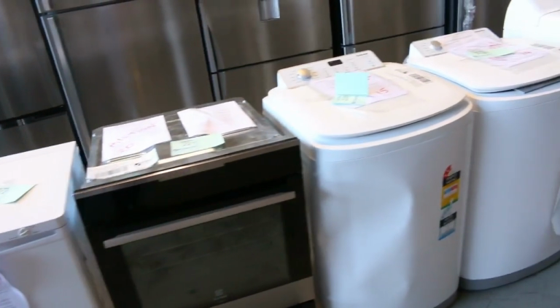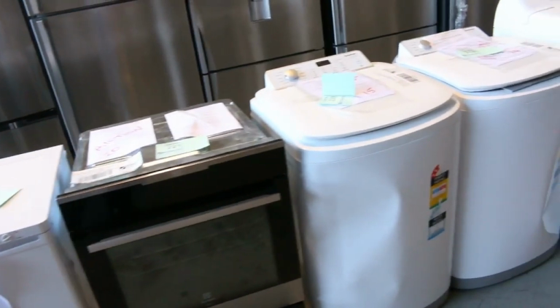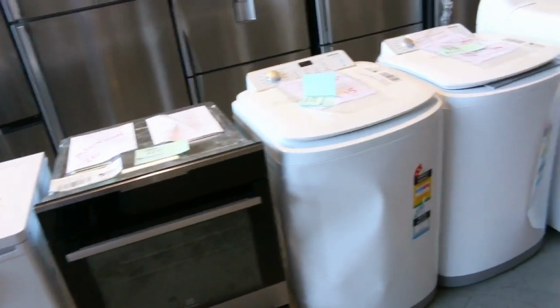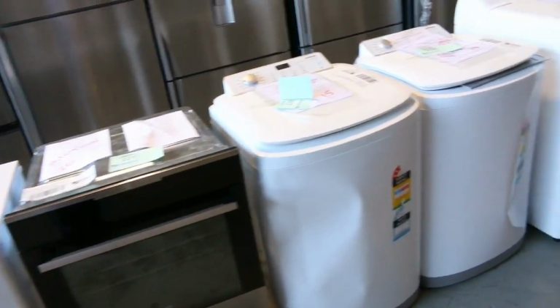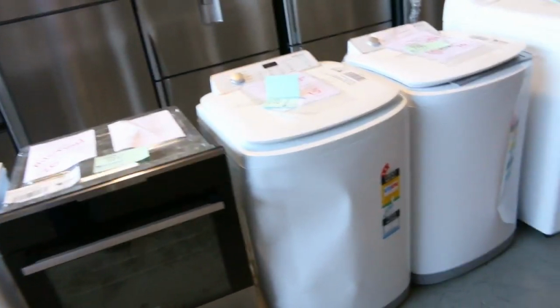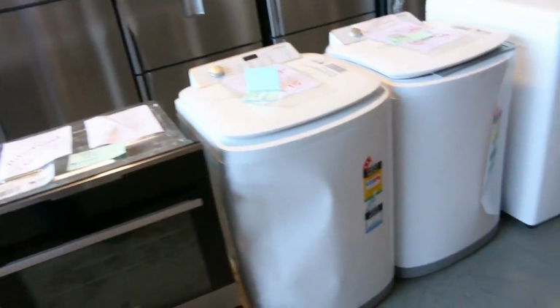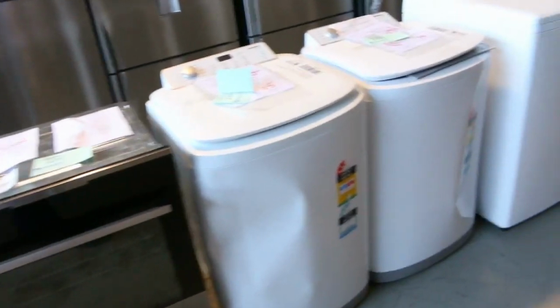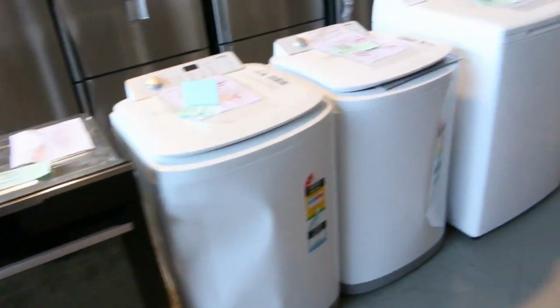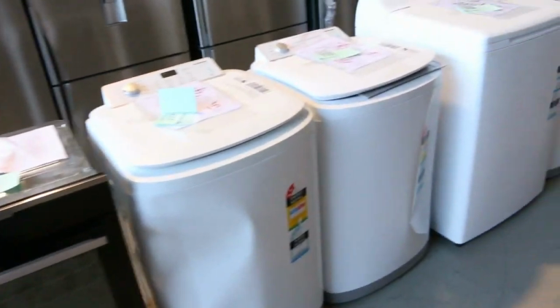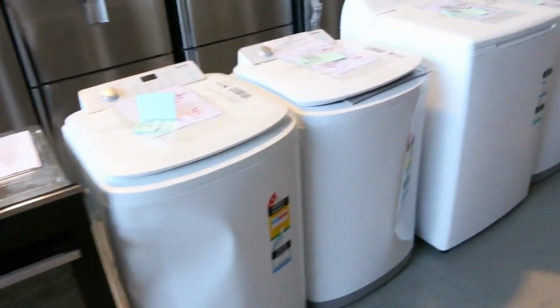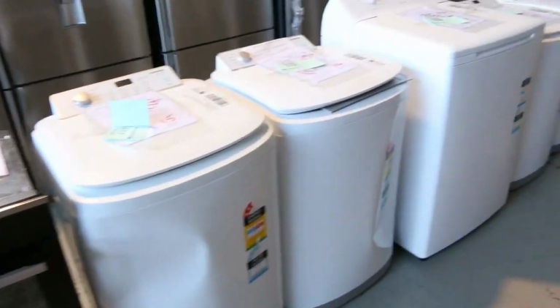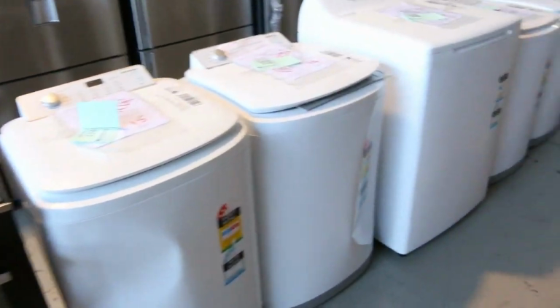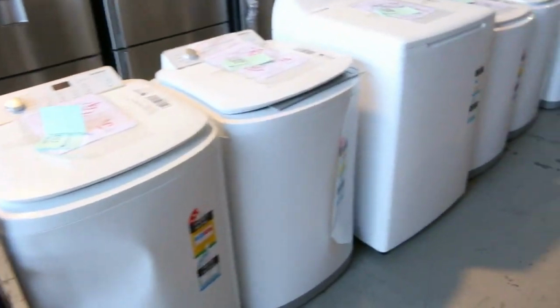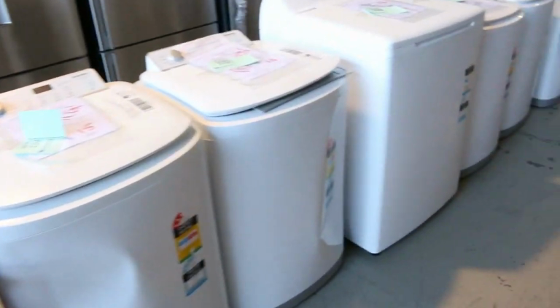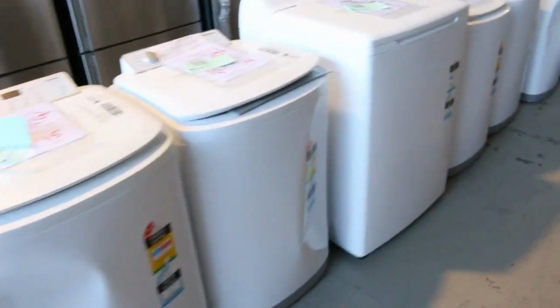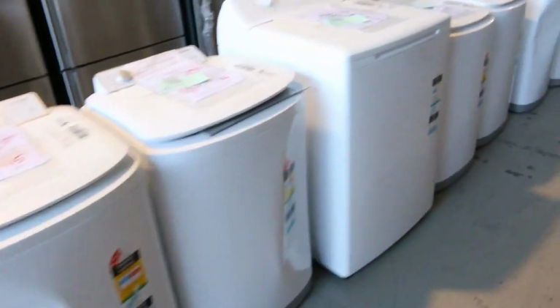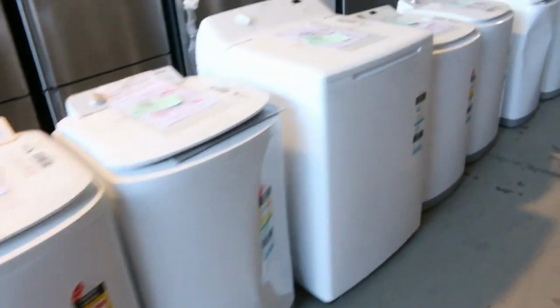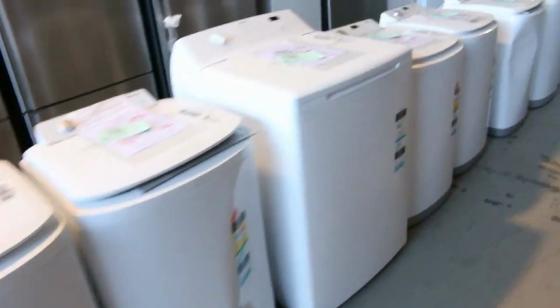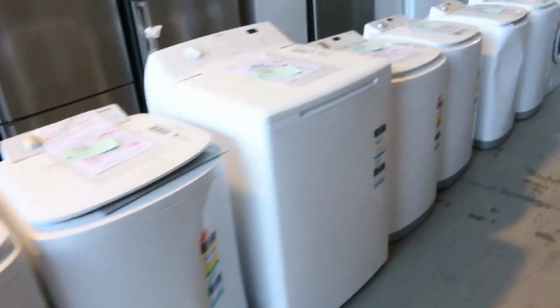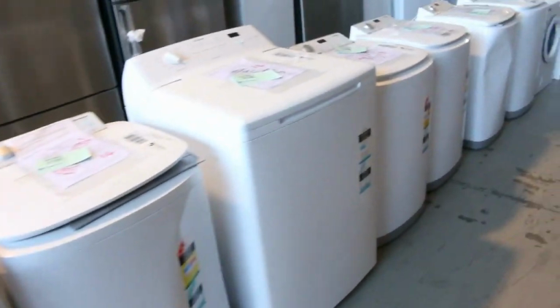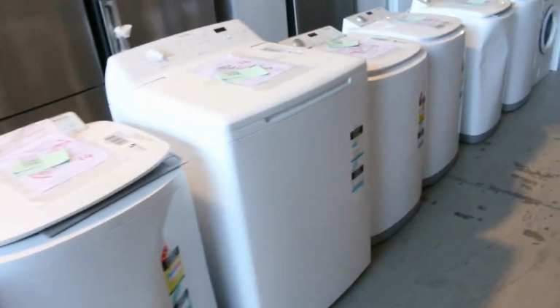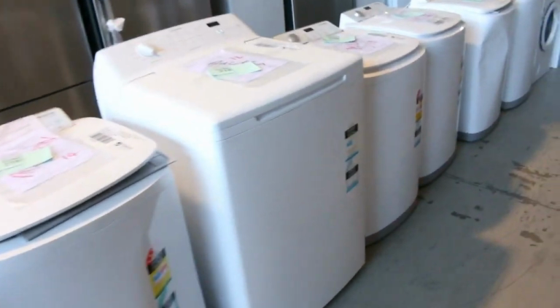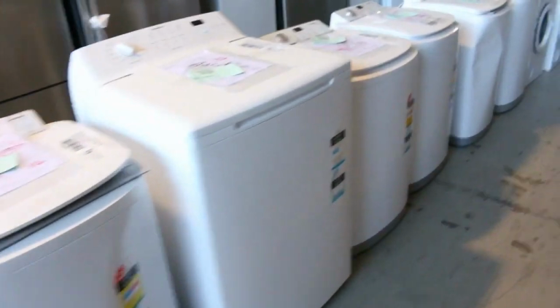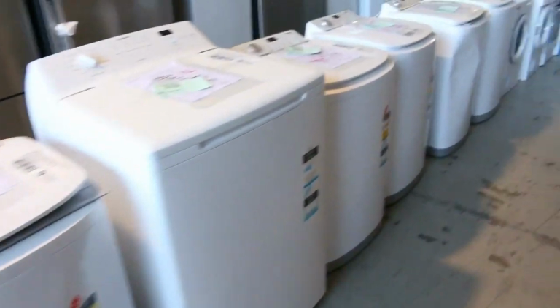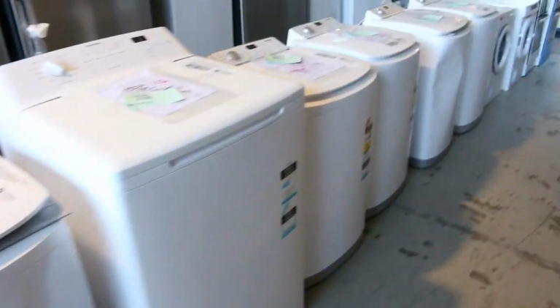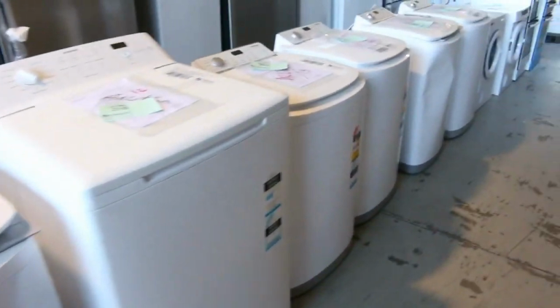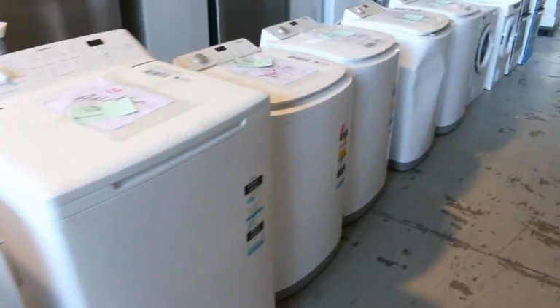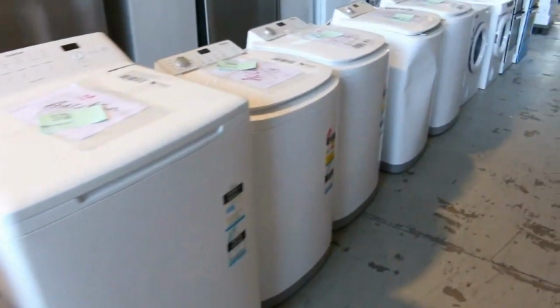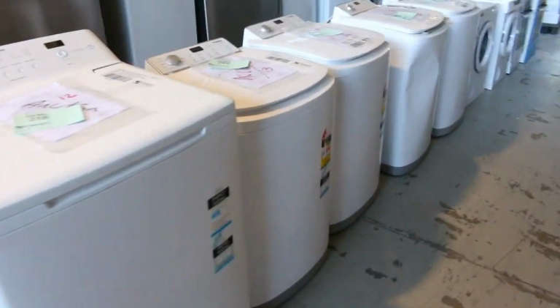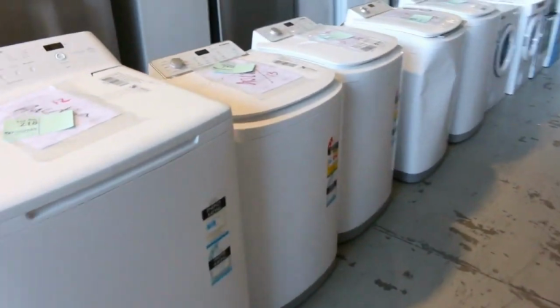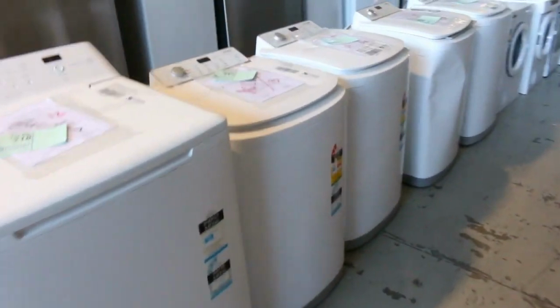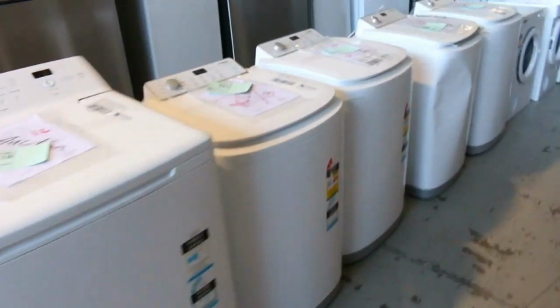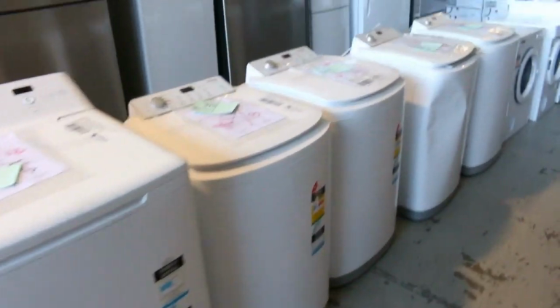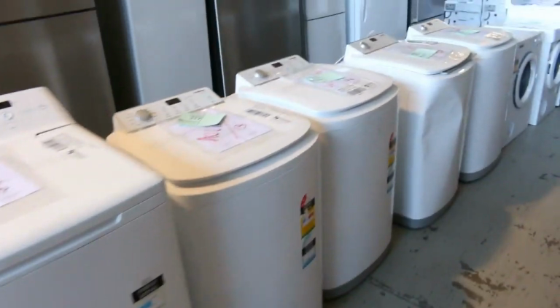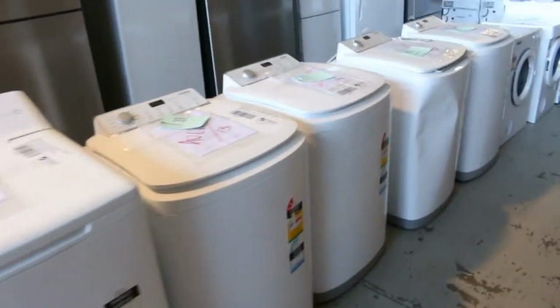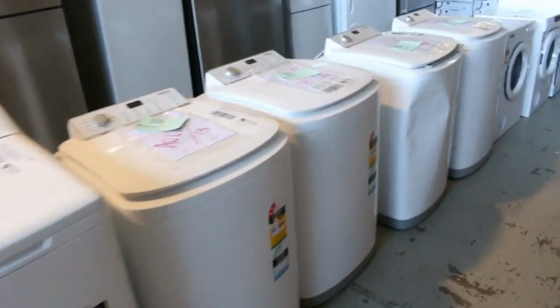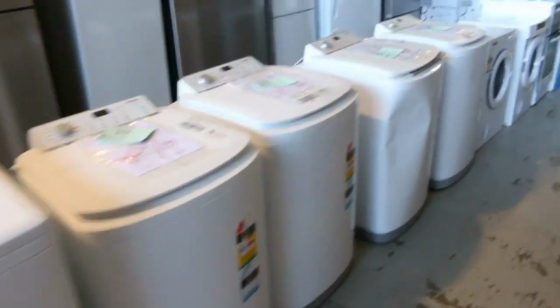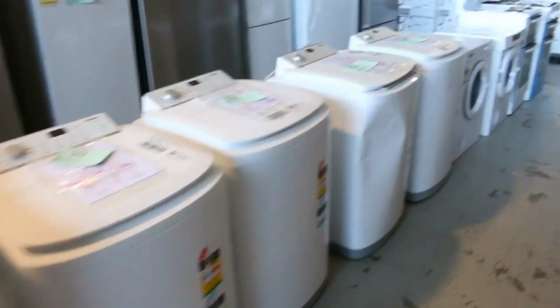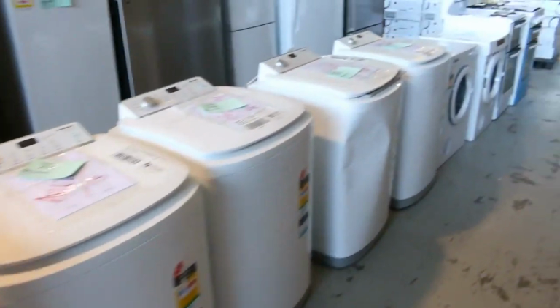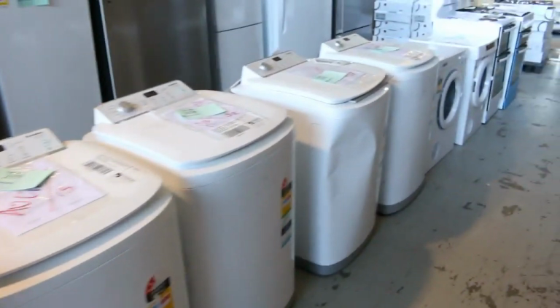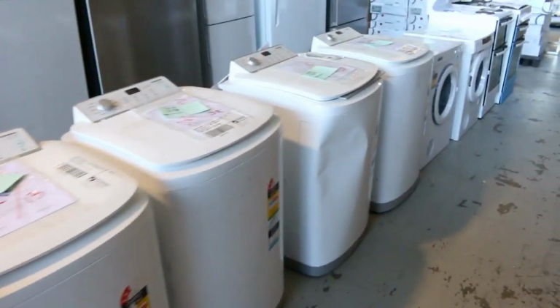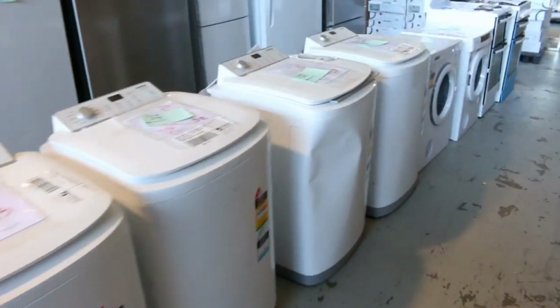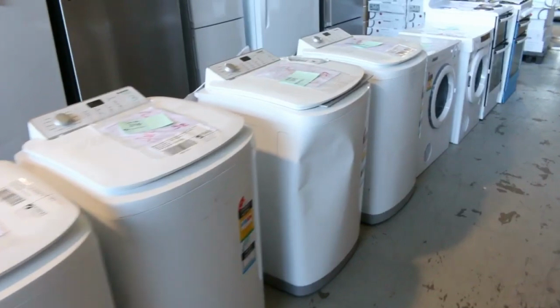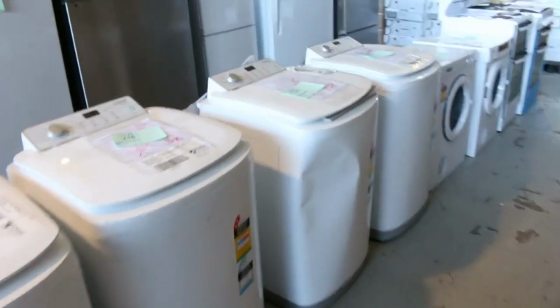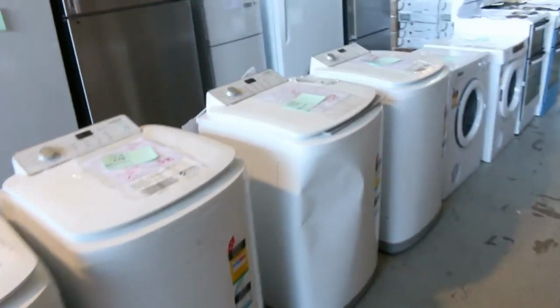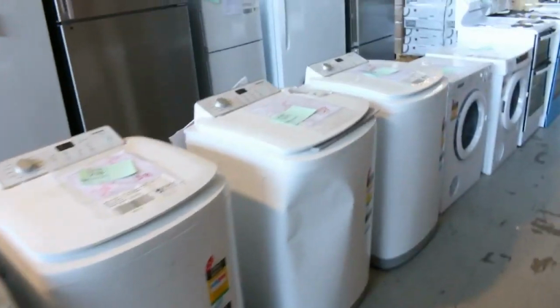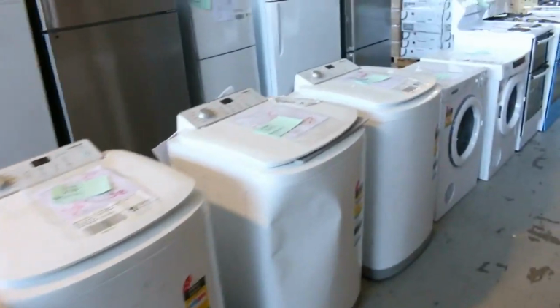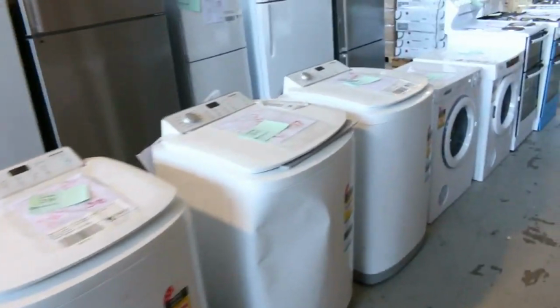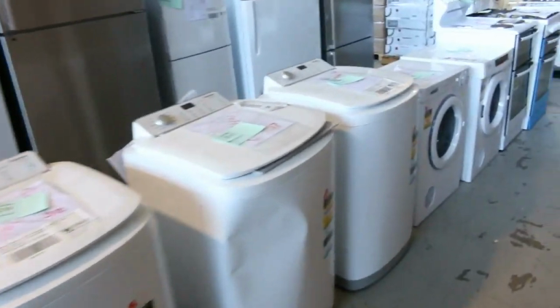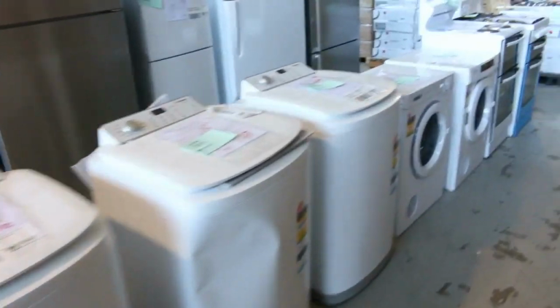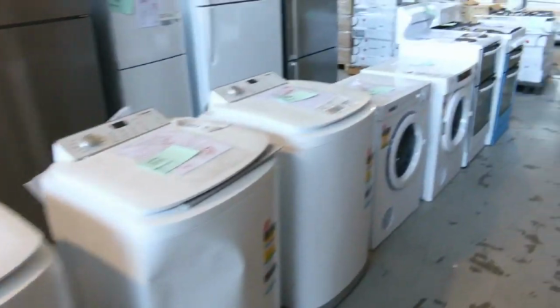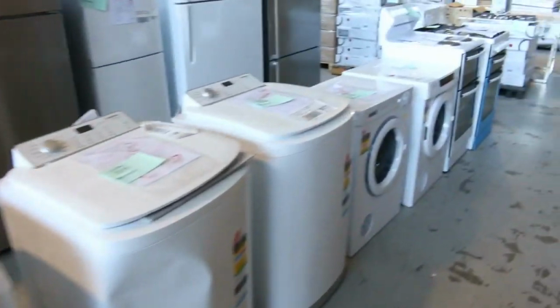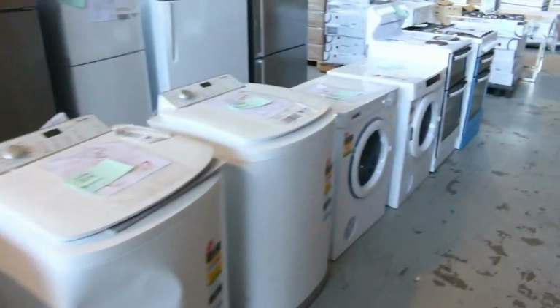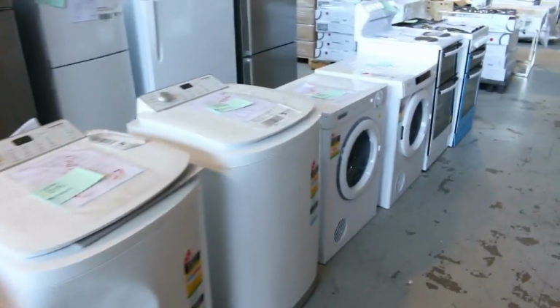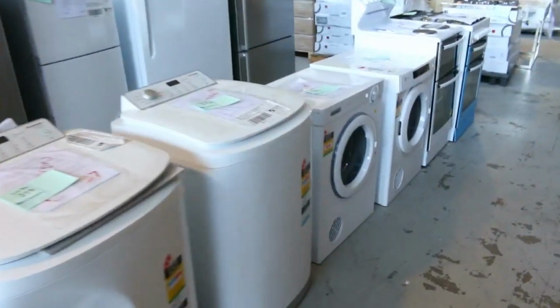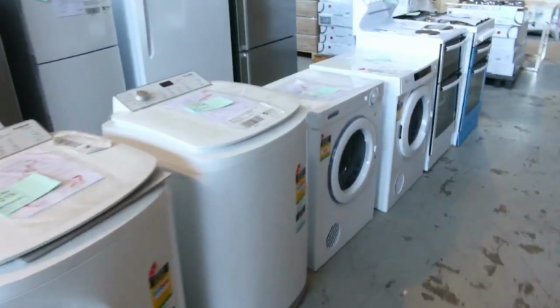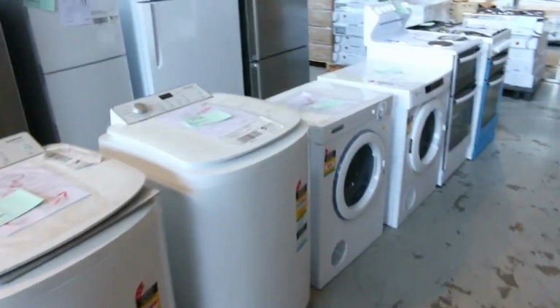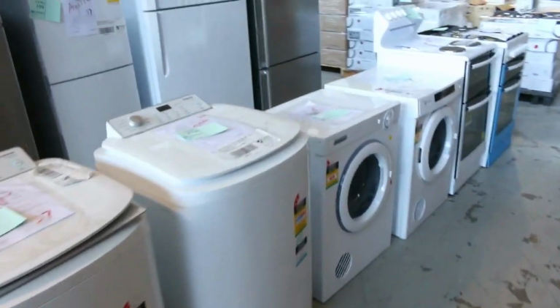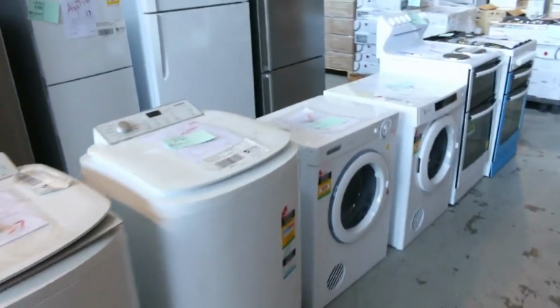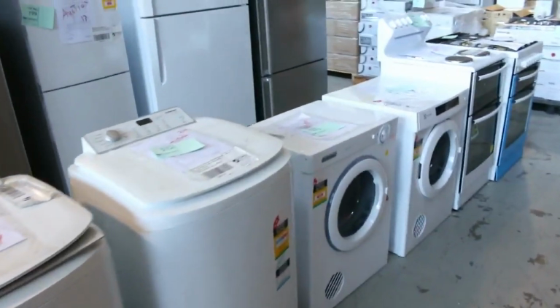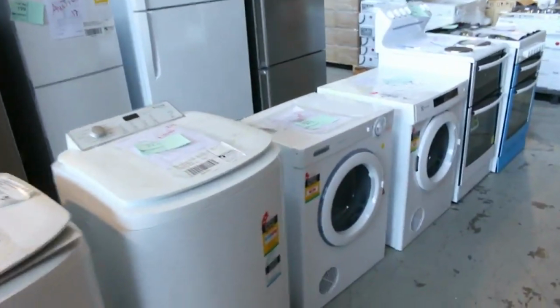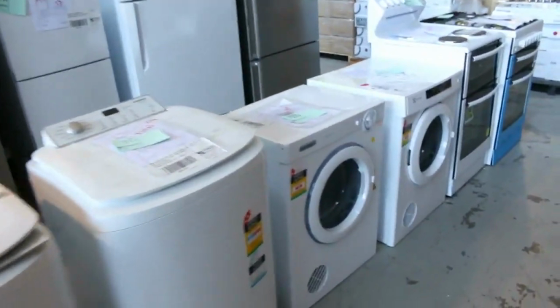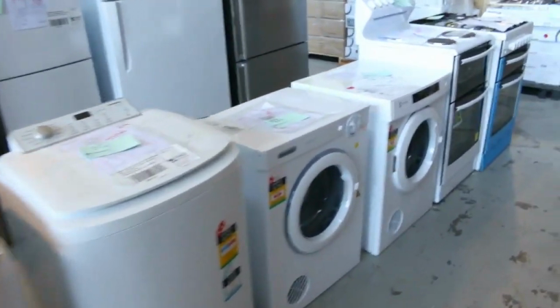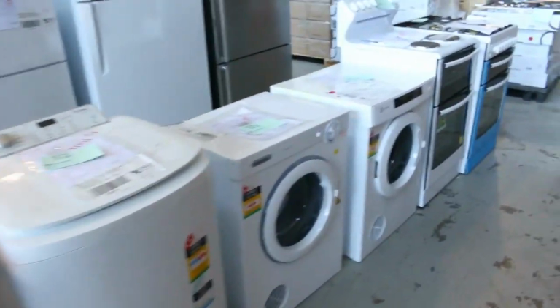Moving through, have a look at all these beautiful top load washing machines, dryers, and freestanding cookers. There's a massive amount of appliances this week.